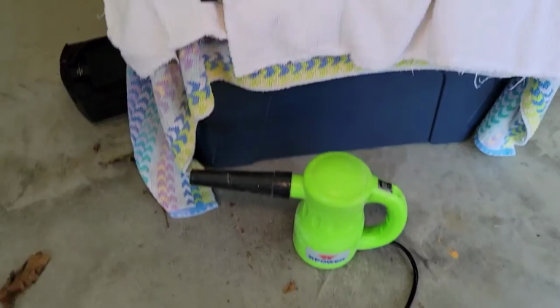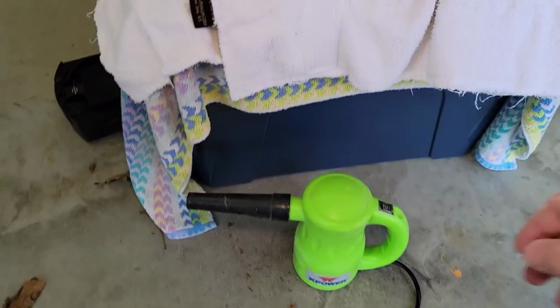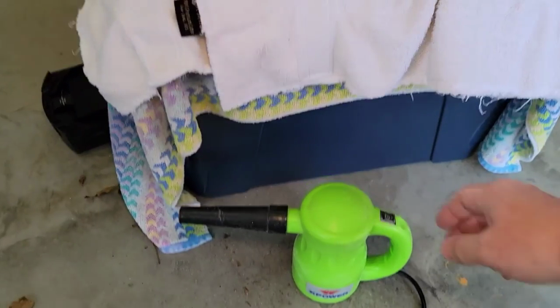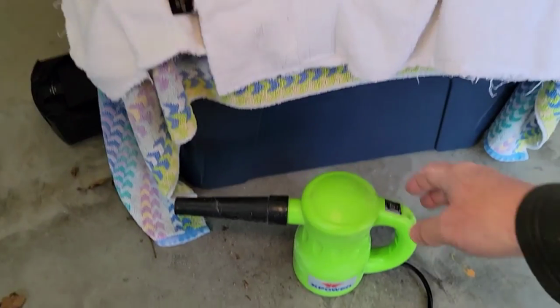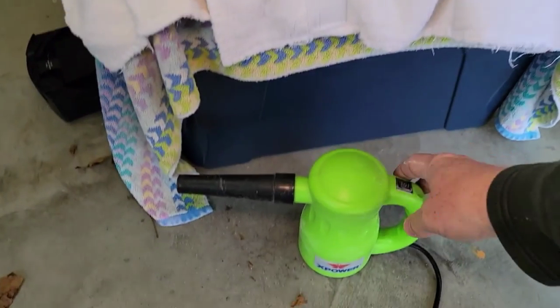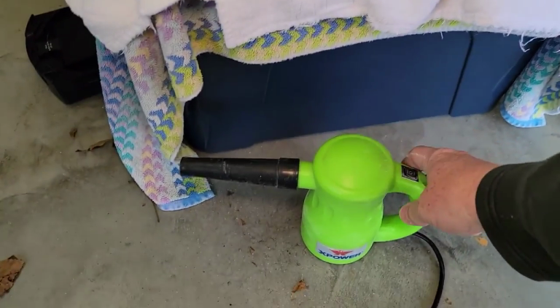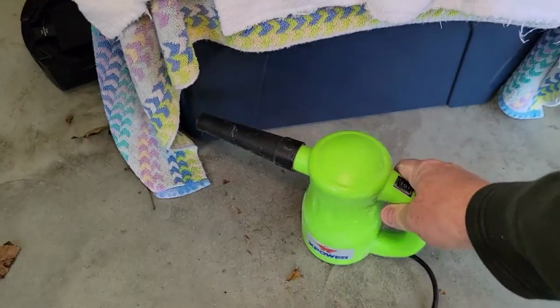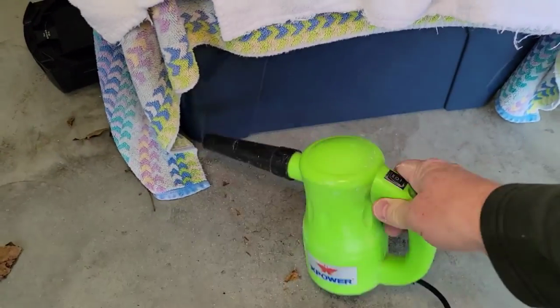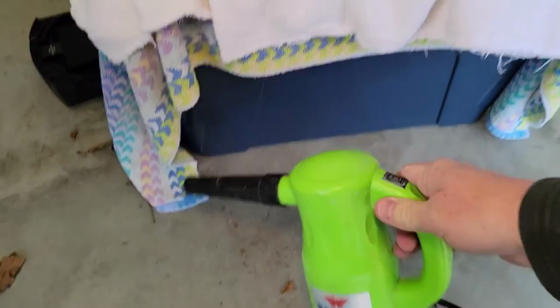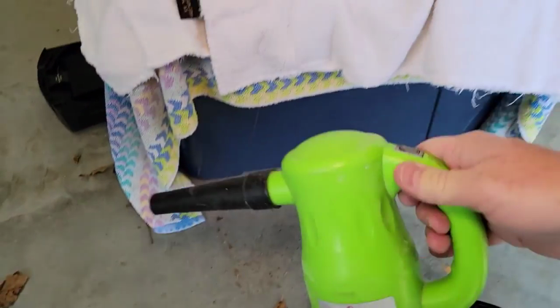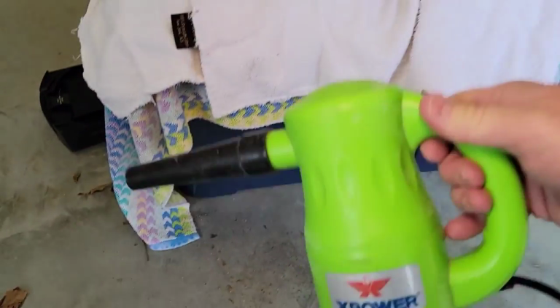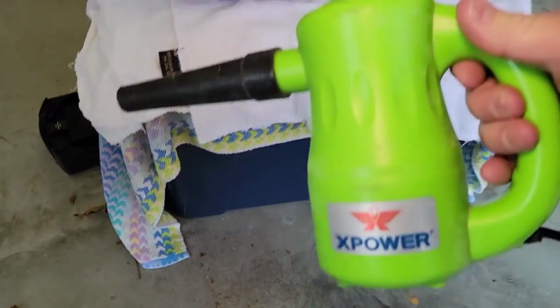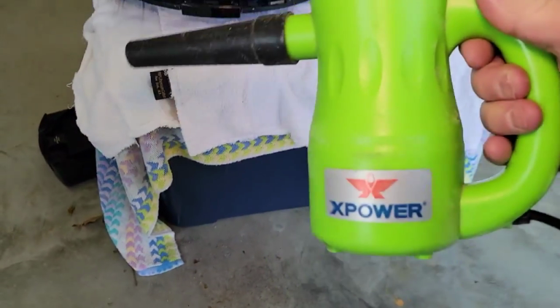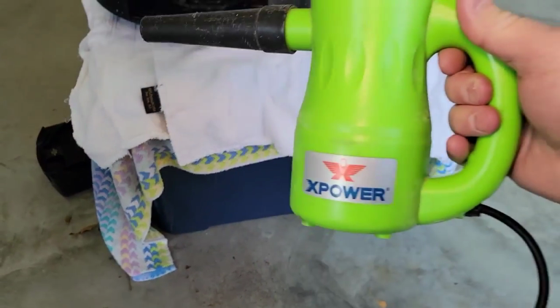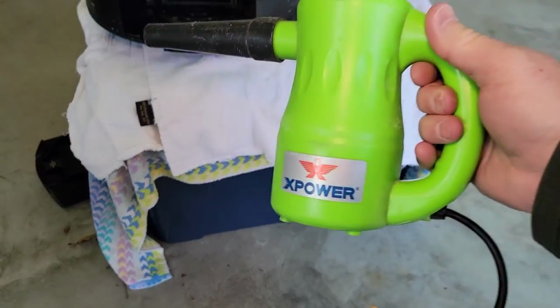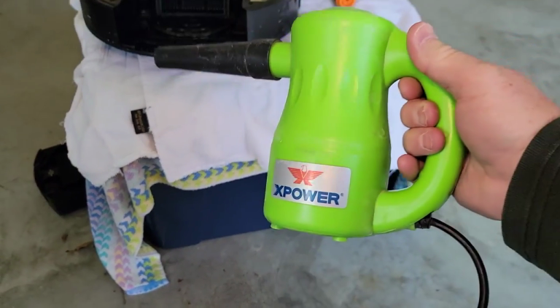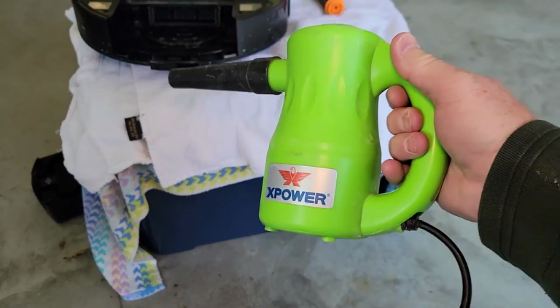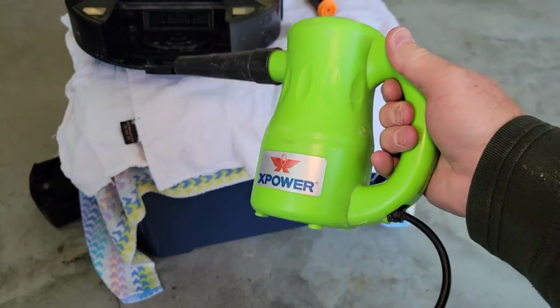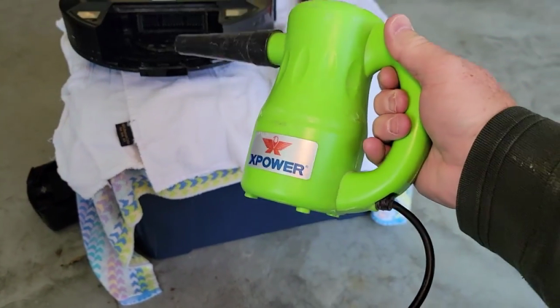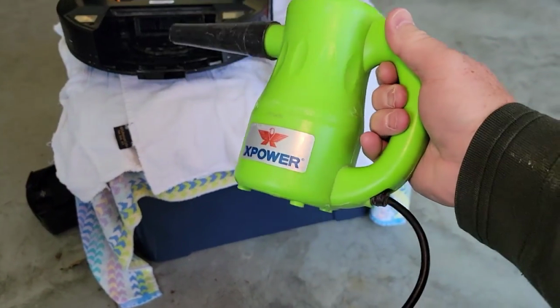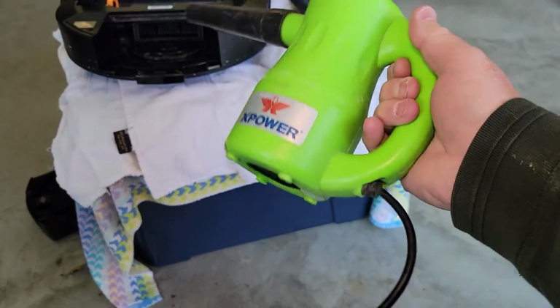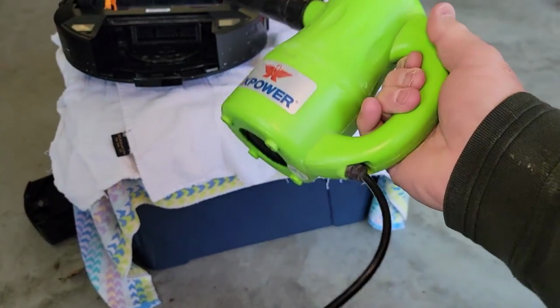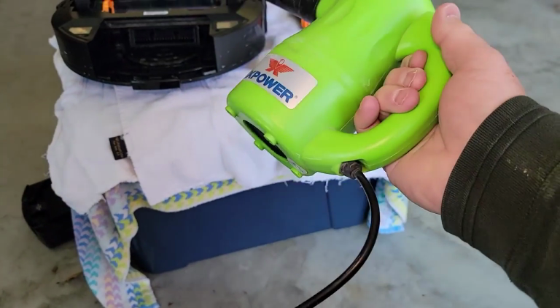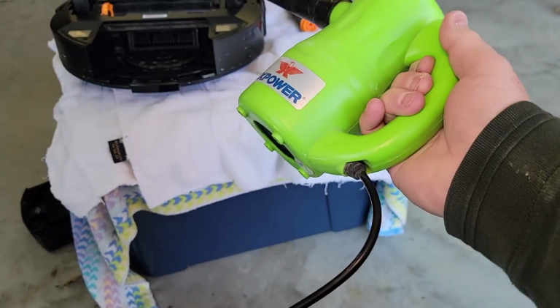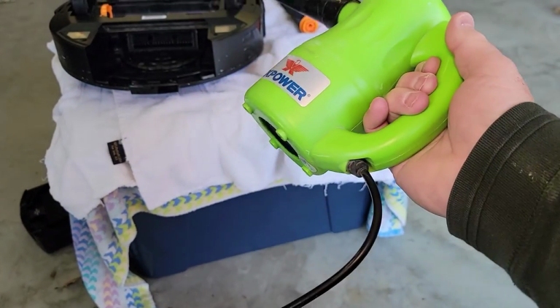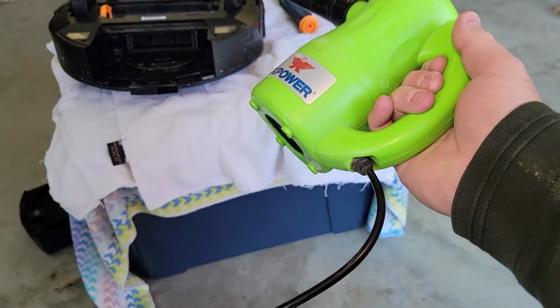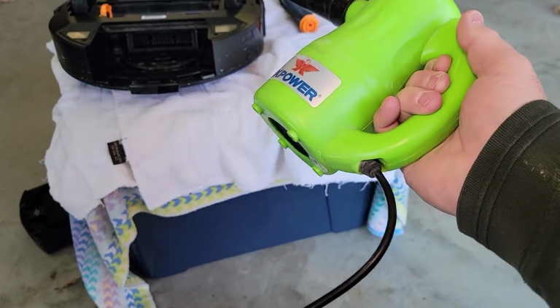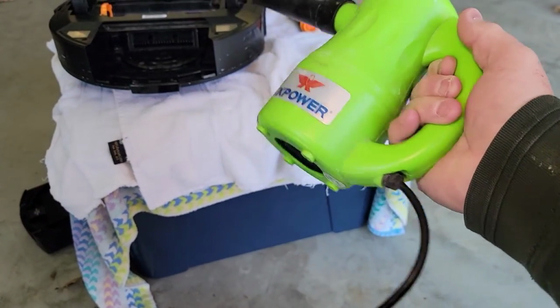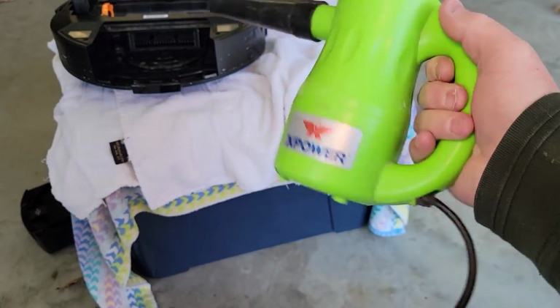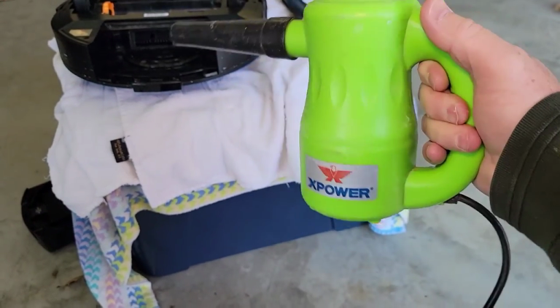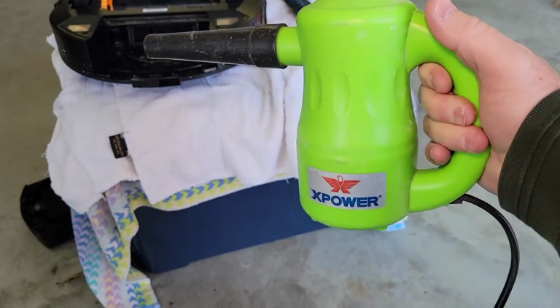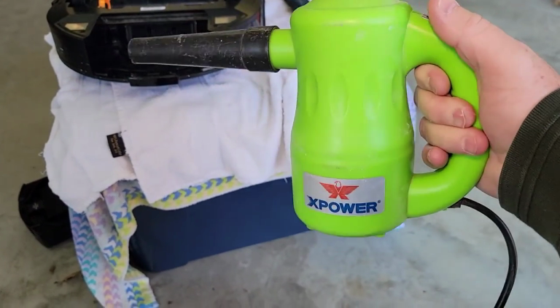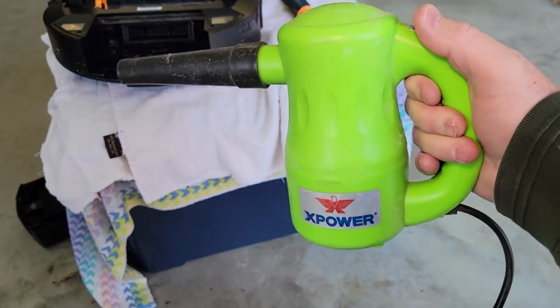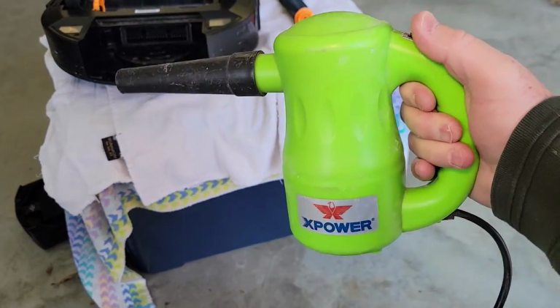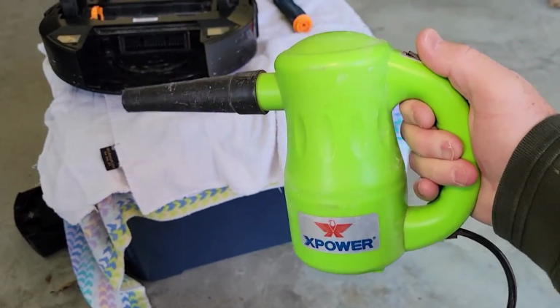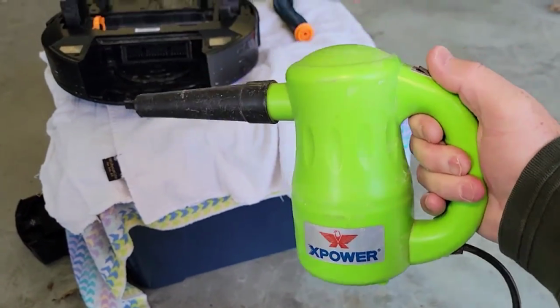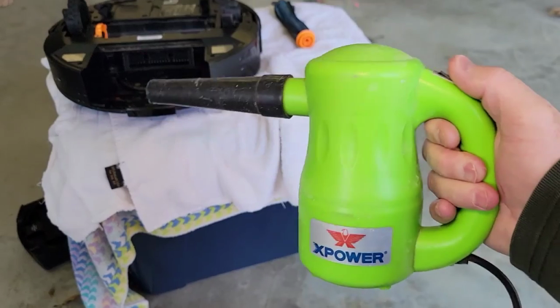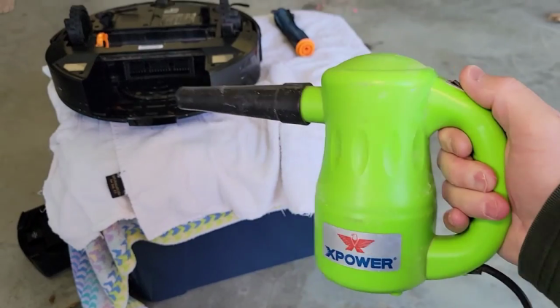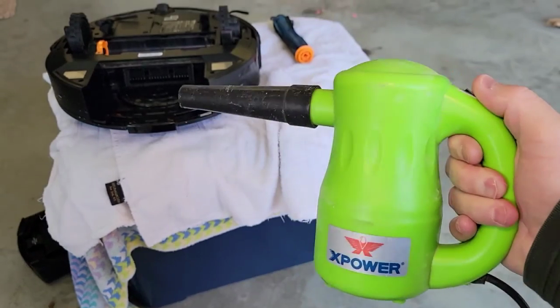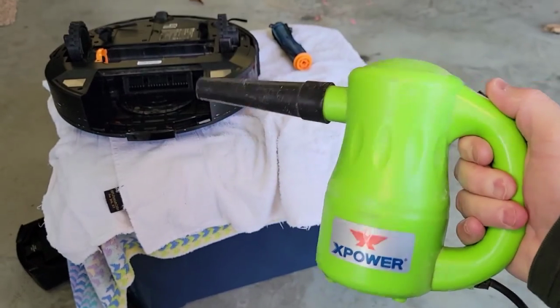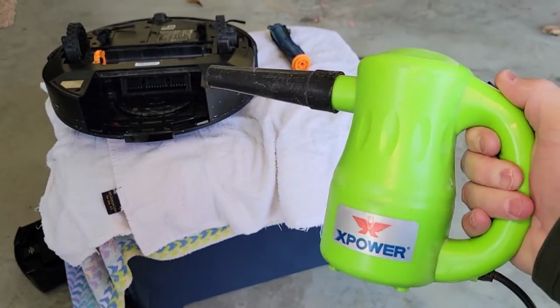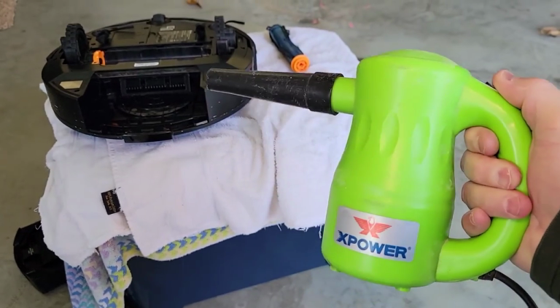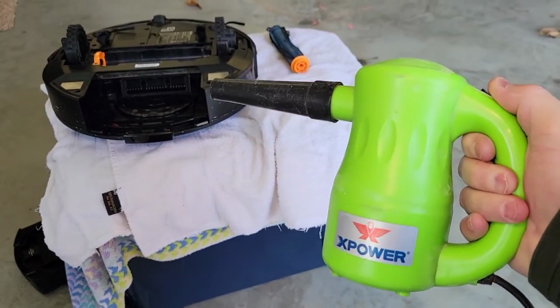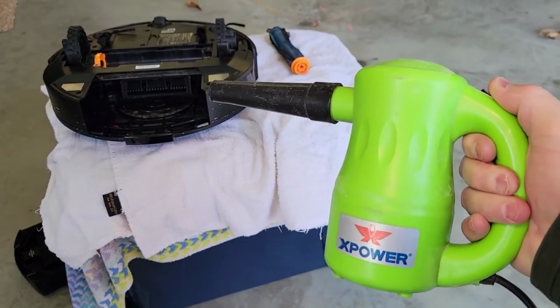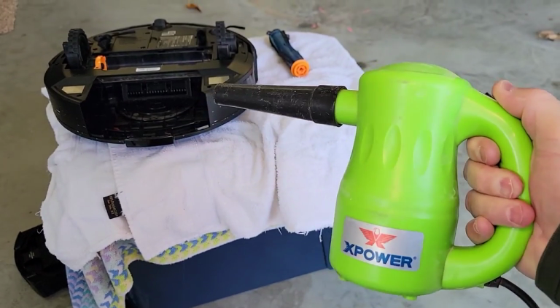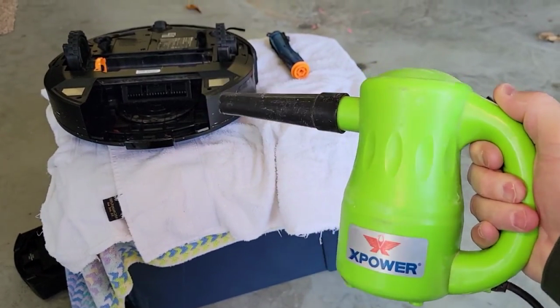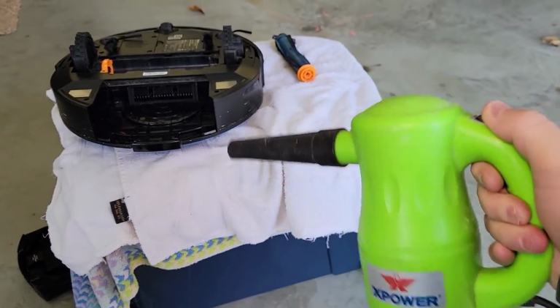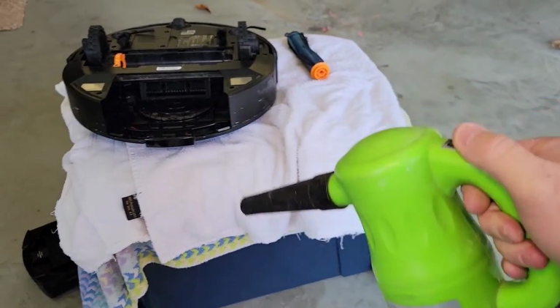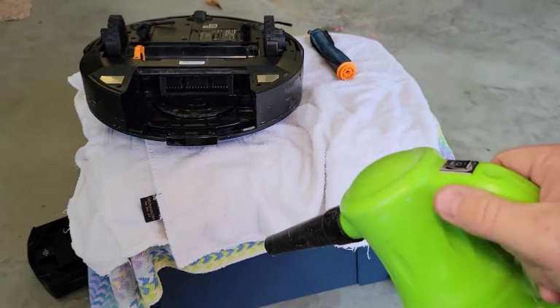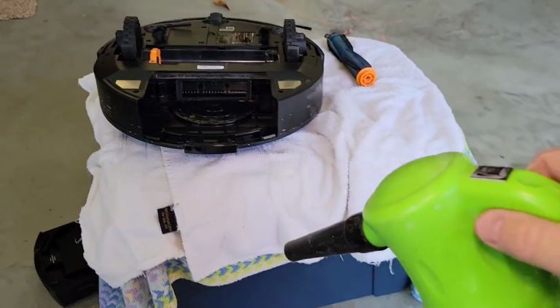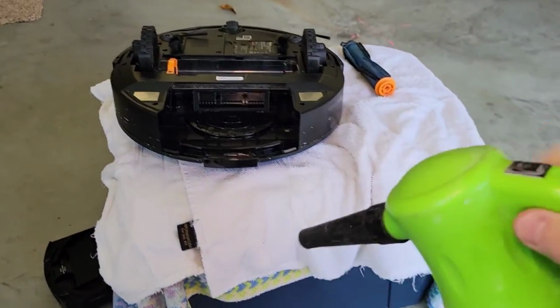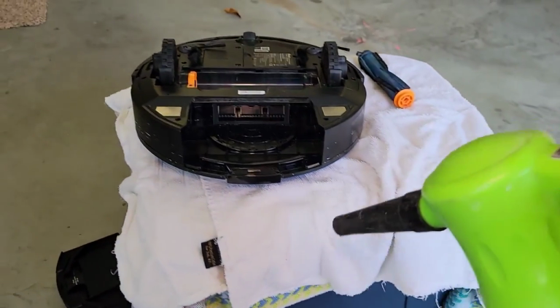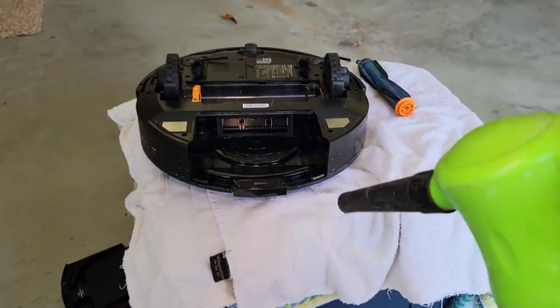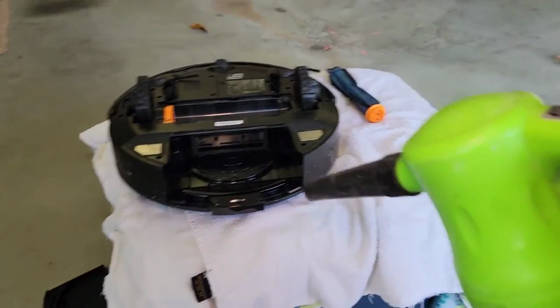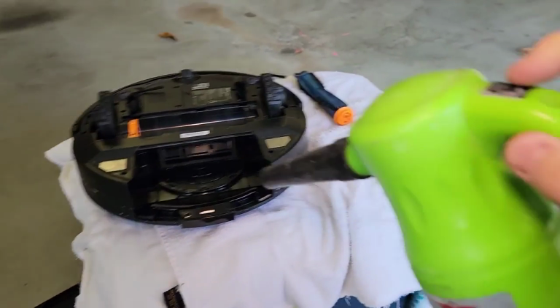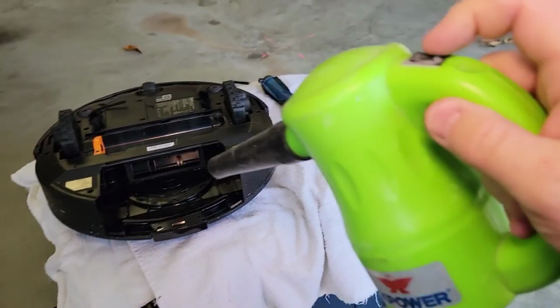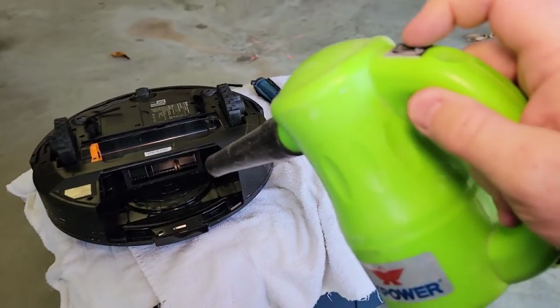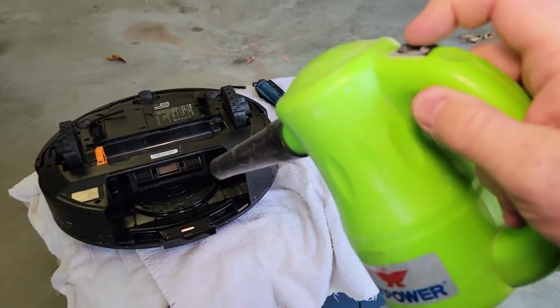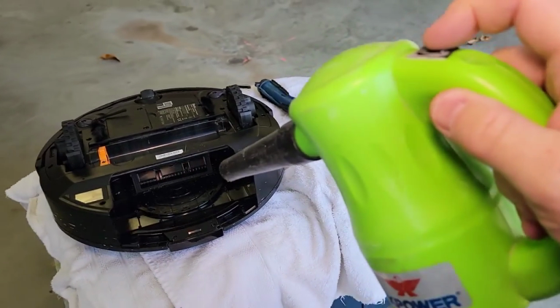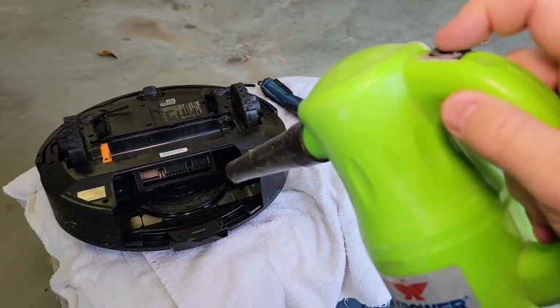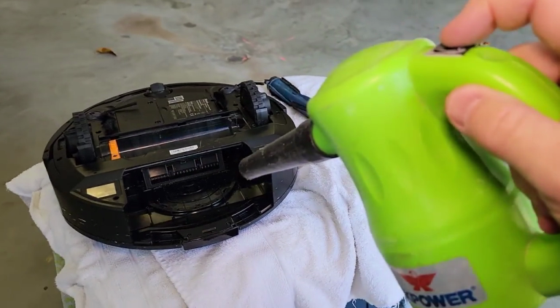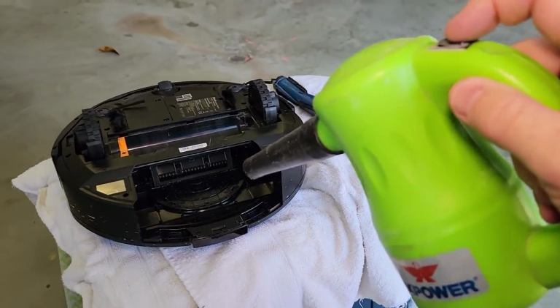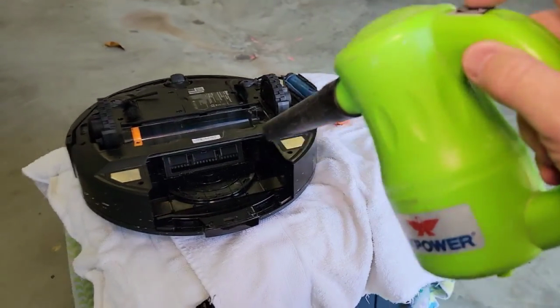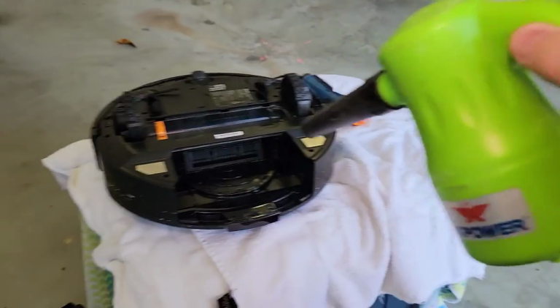I've got this outside. I've got this little portable blower you plug into an outlet — it's really handy. So let's blow it out.